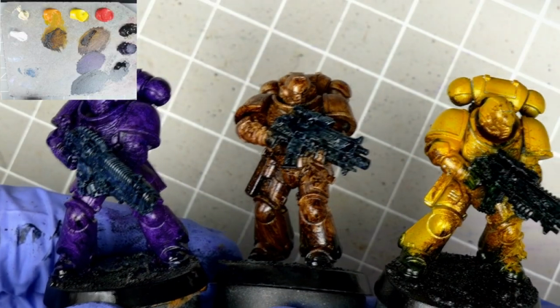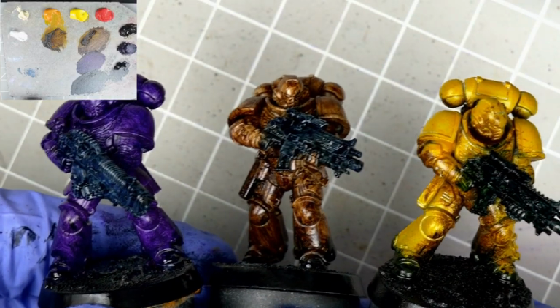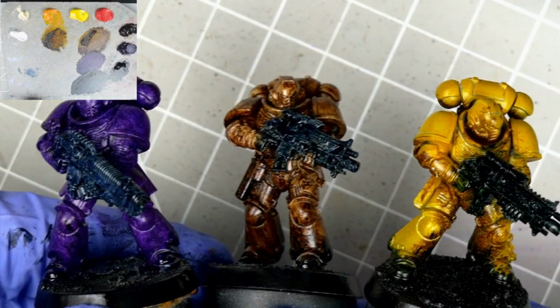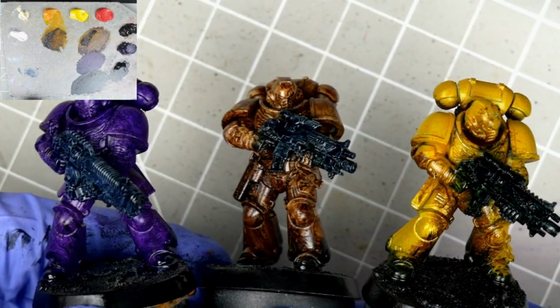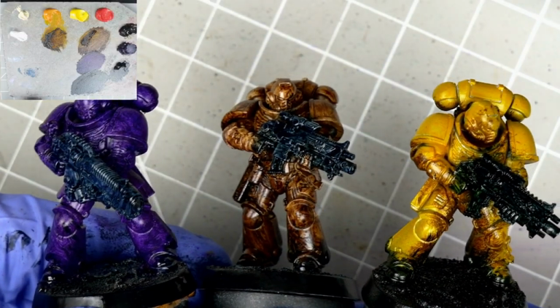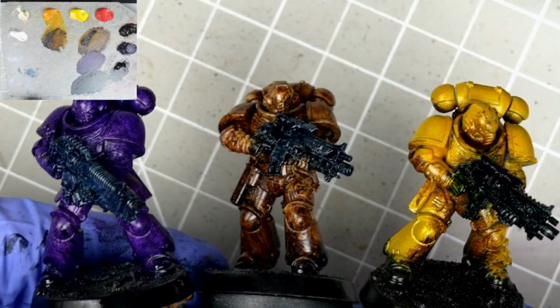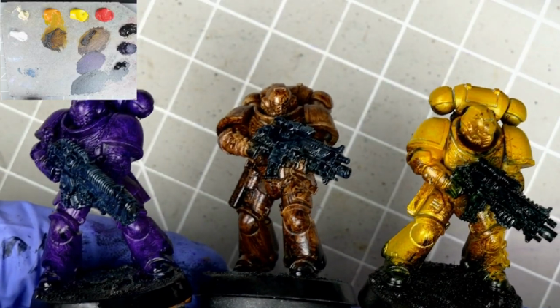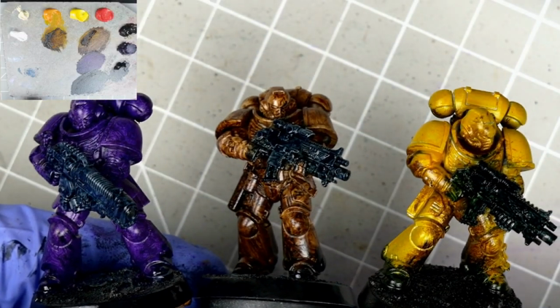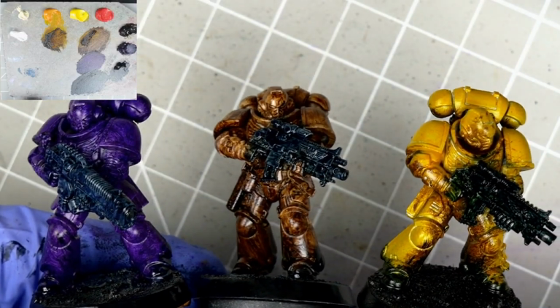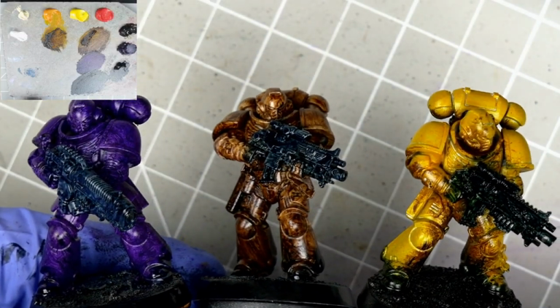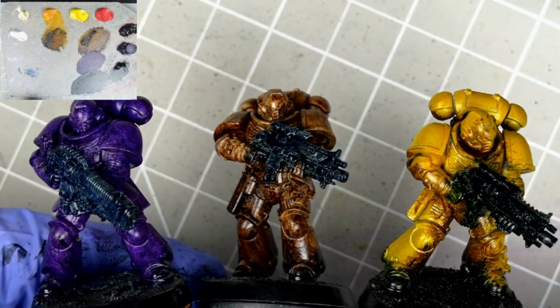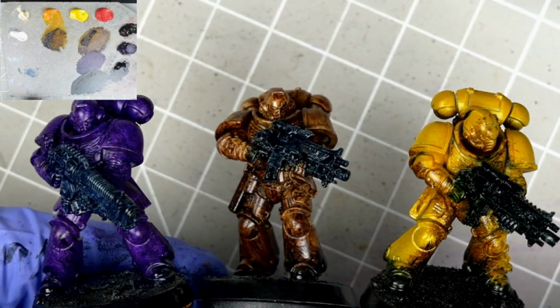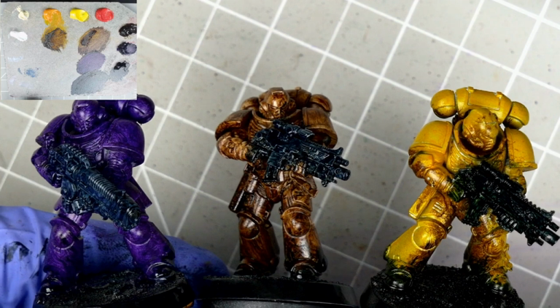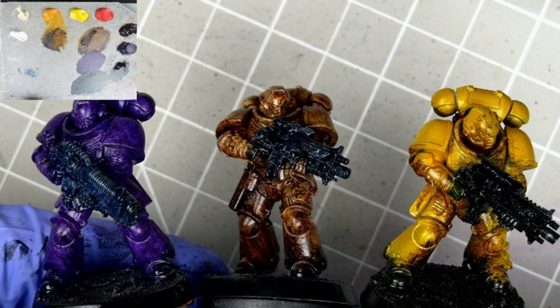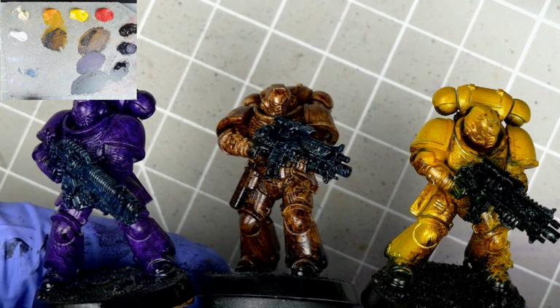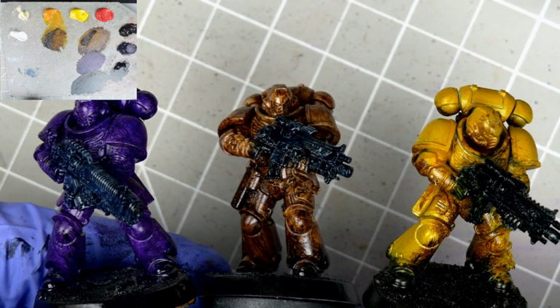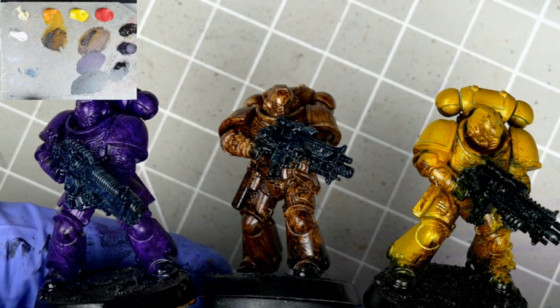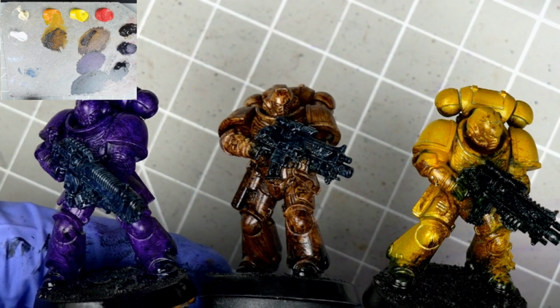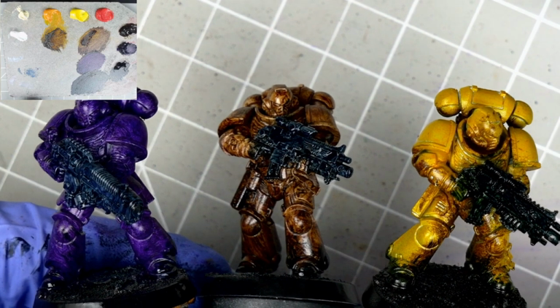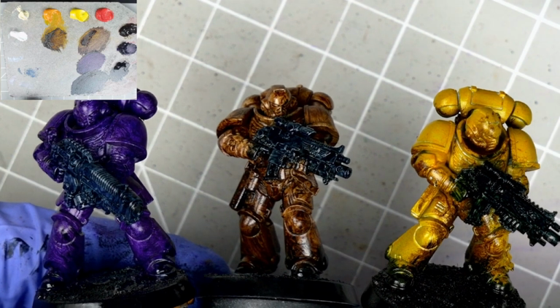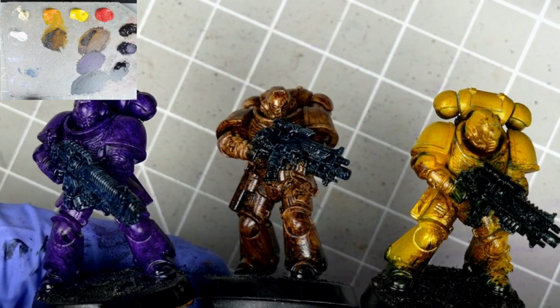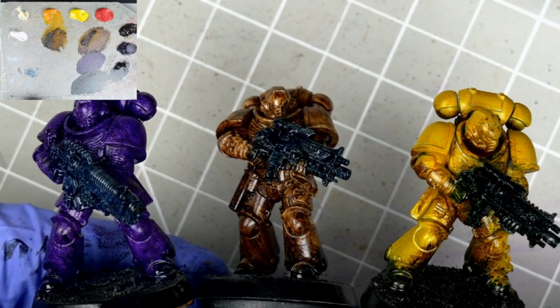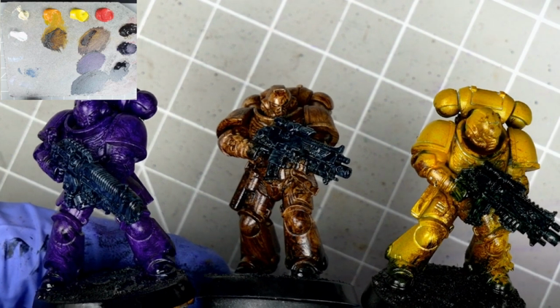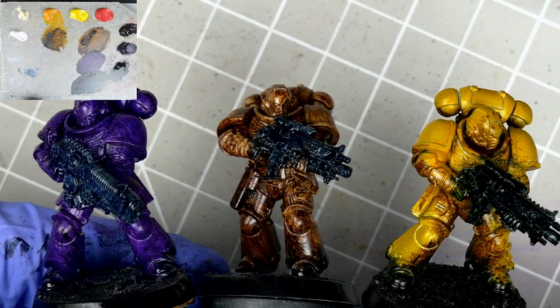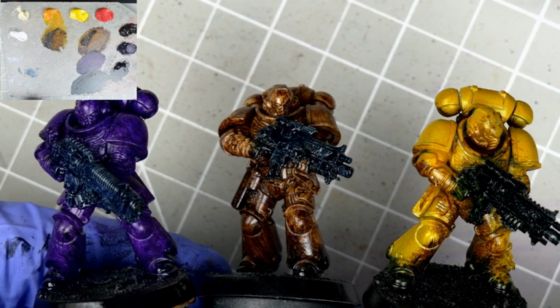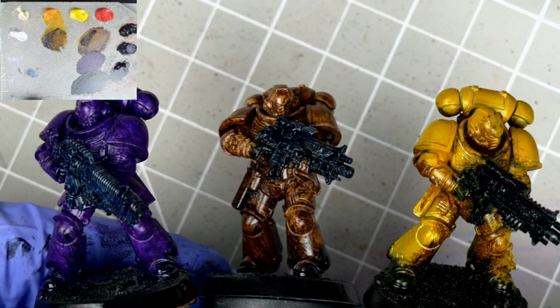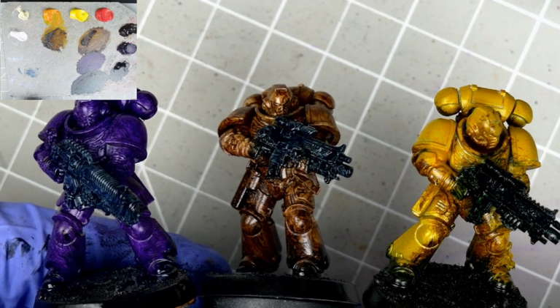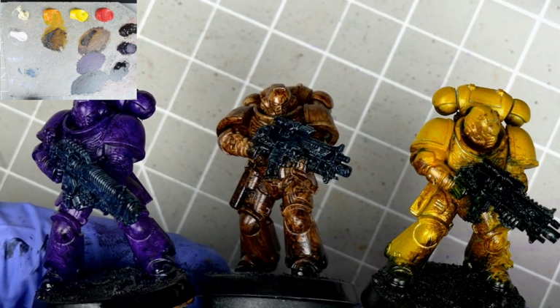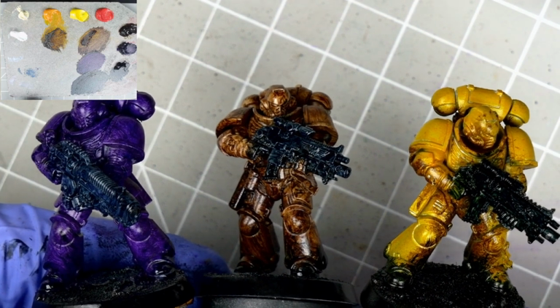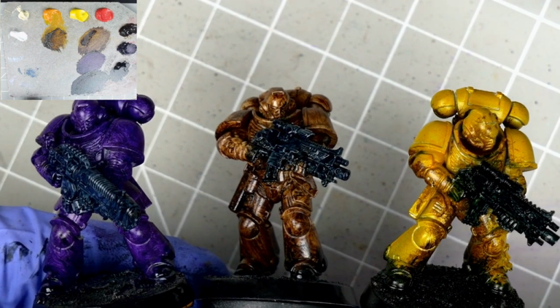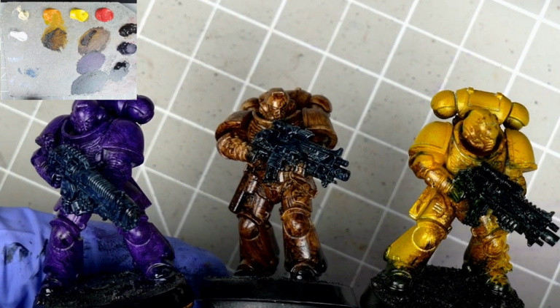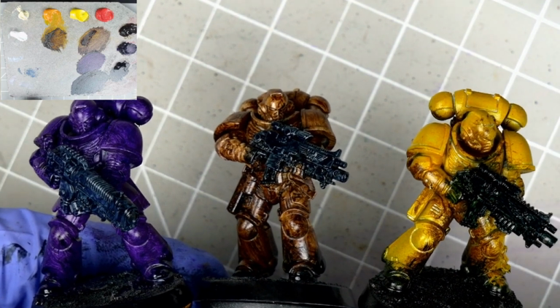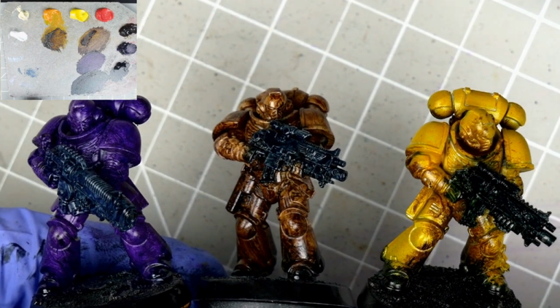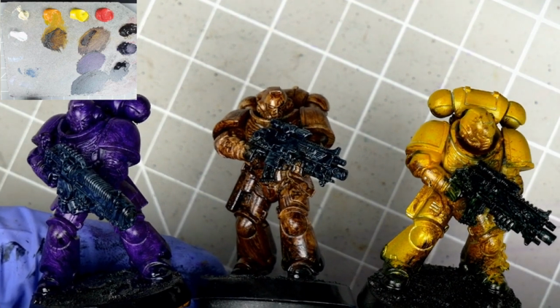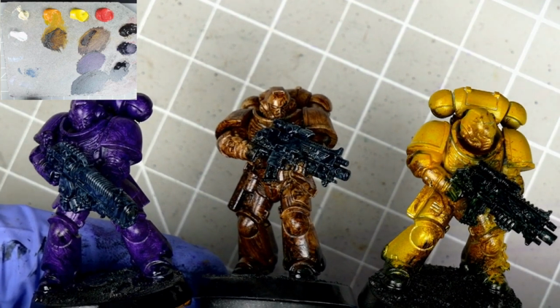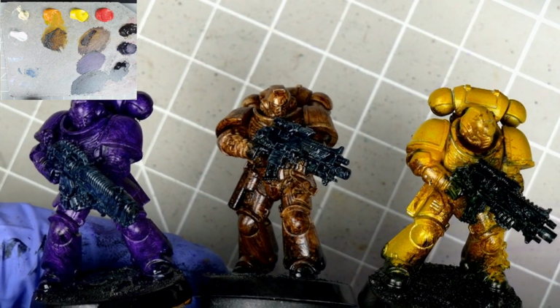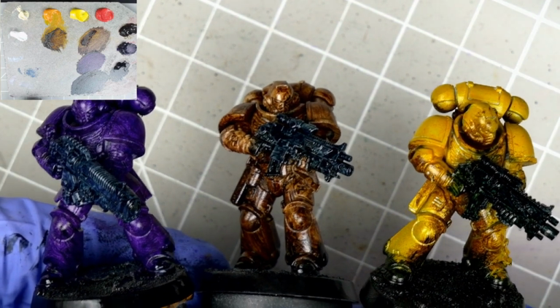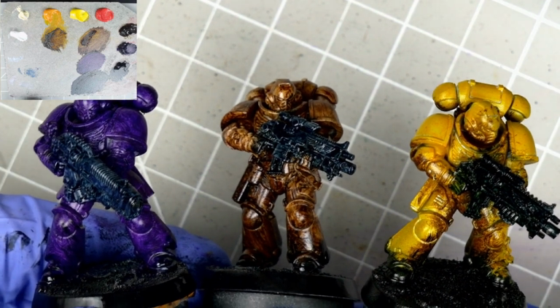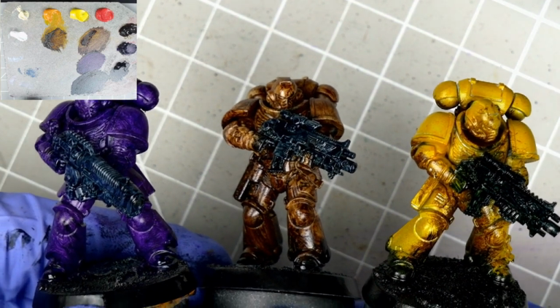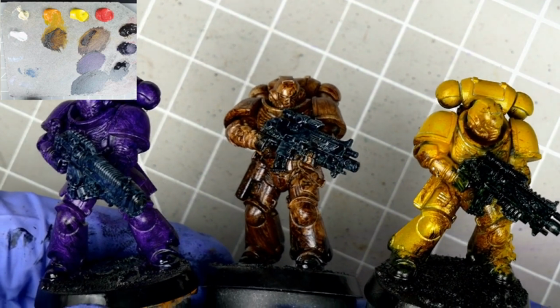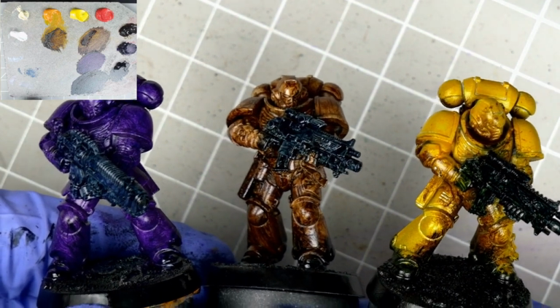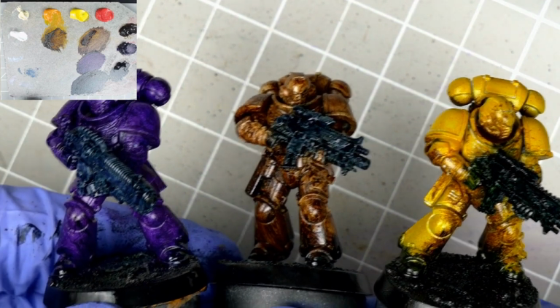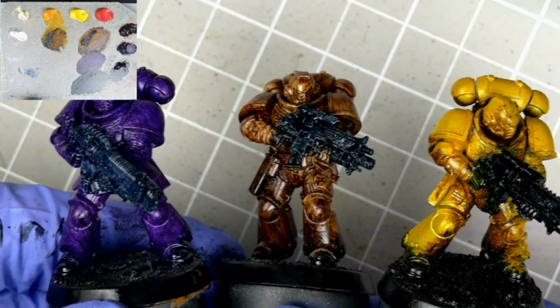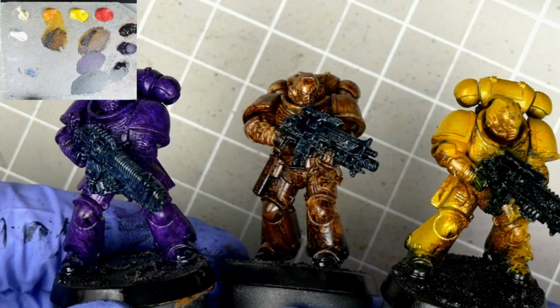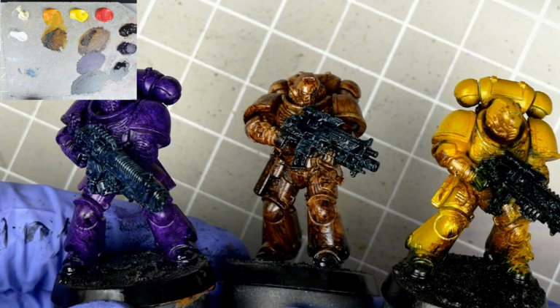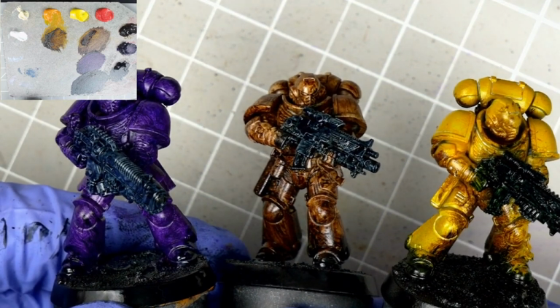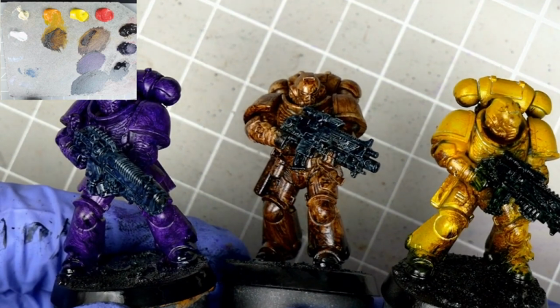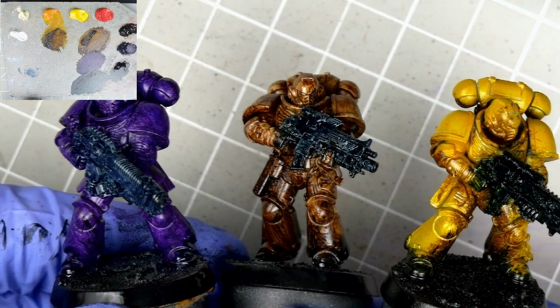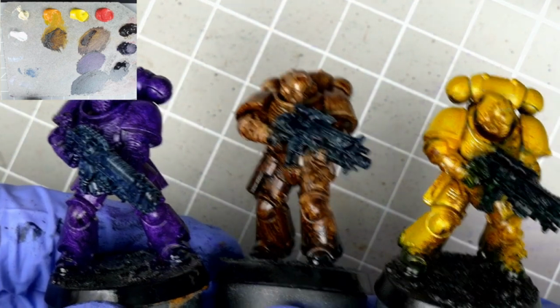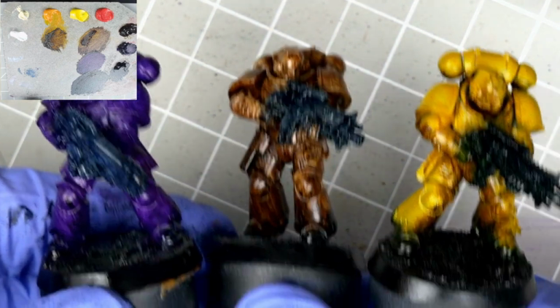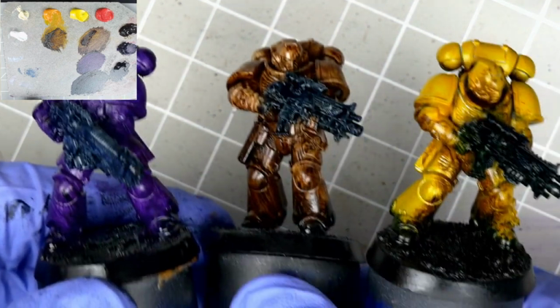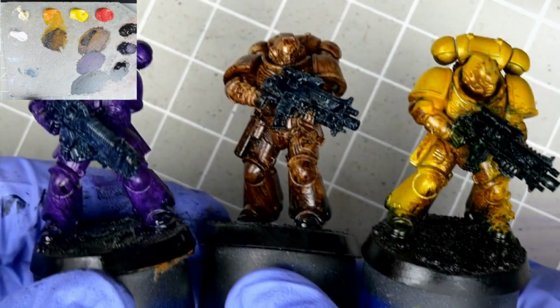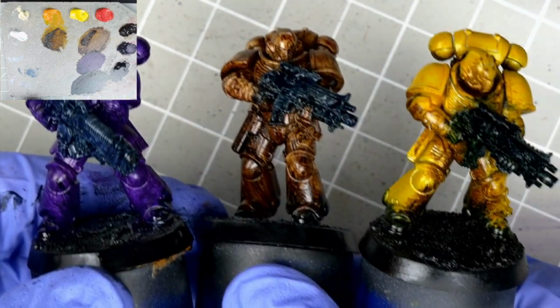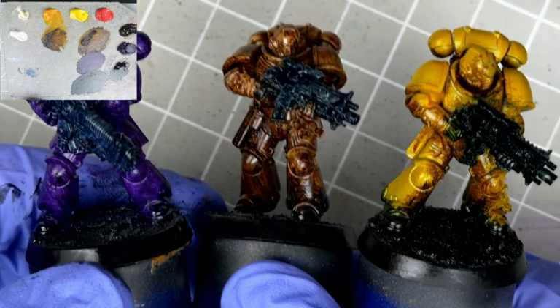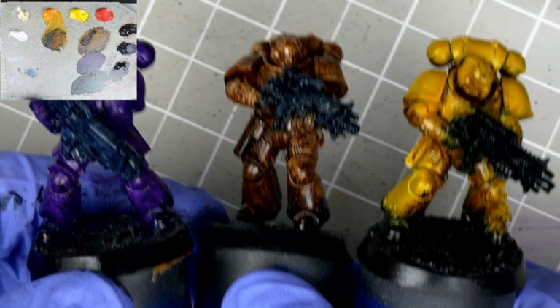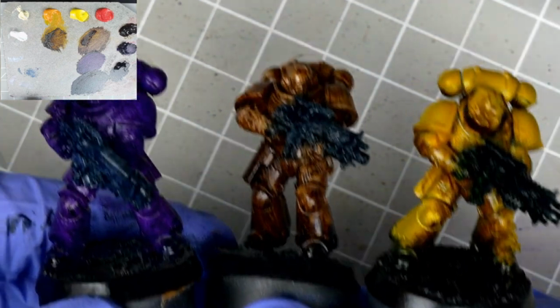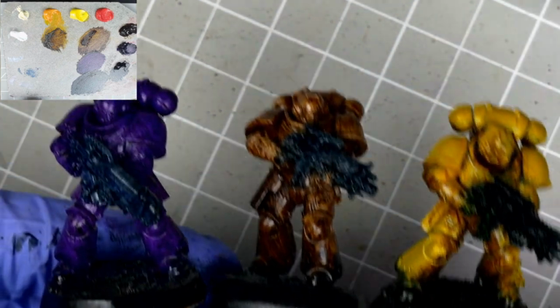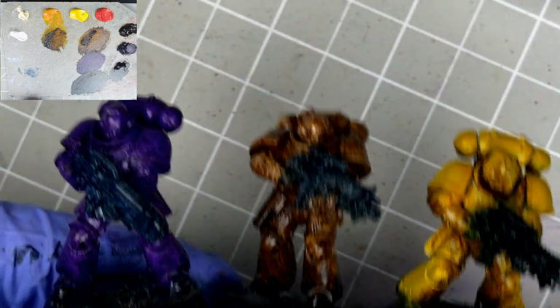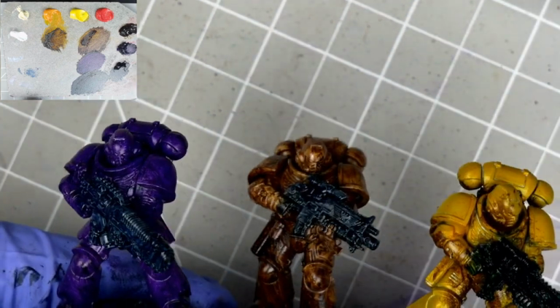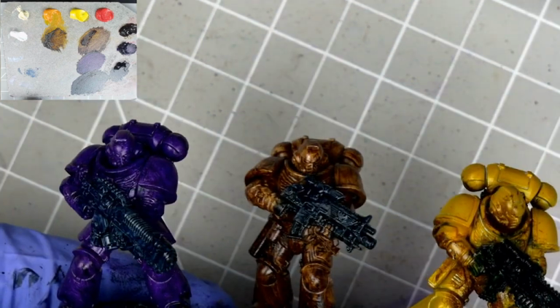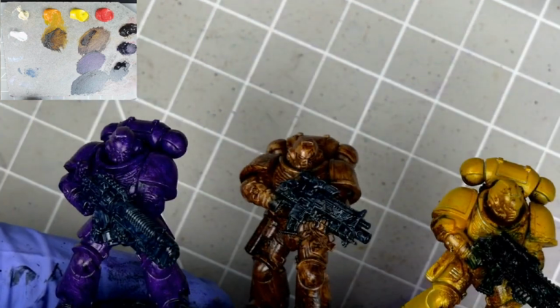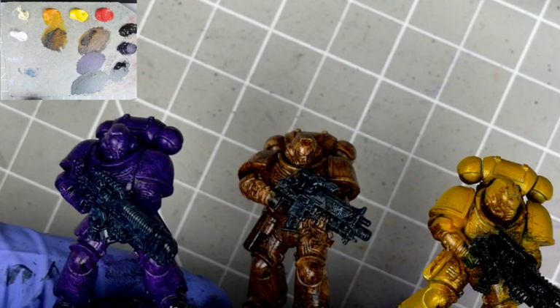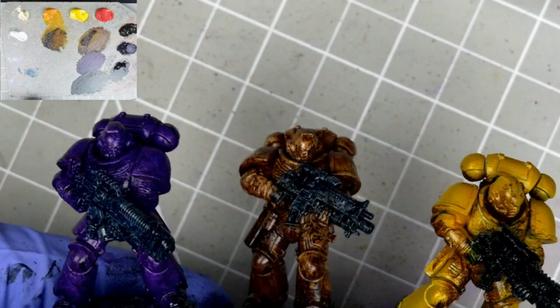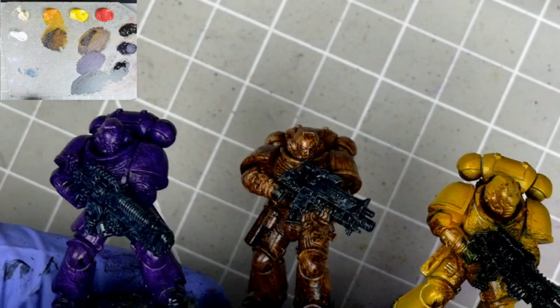And there we are — an absolute mess, but bear with me. Next we'll be wiping most of this away, and using what's left to set up our yellow.